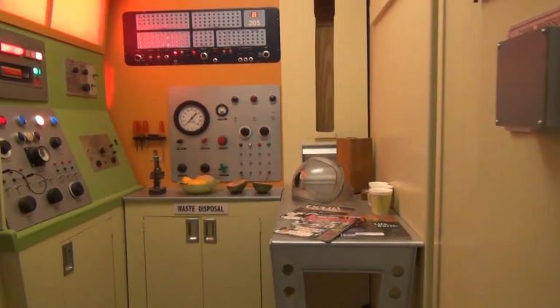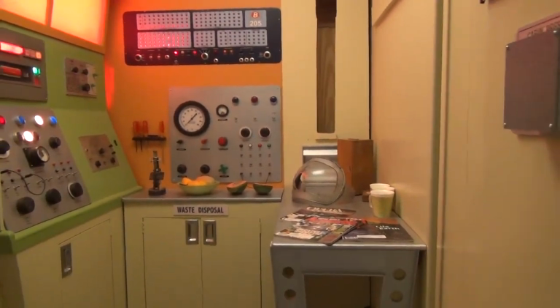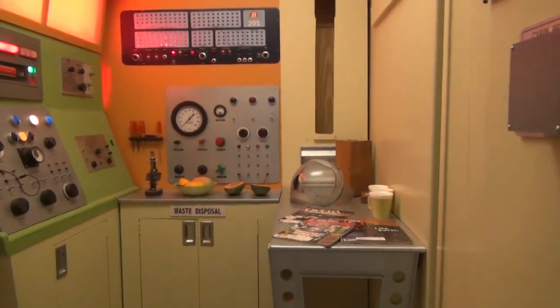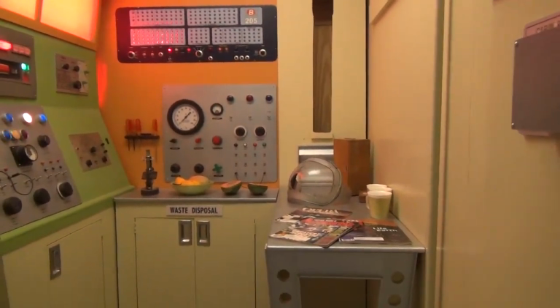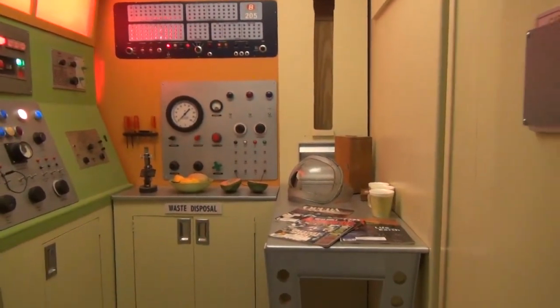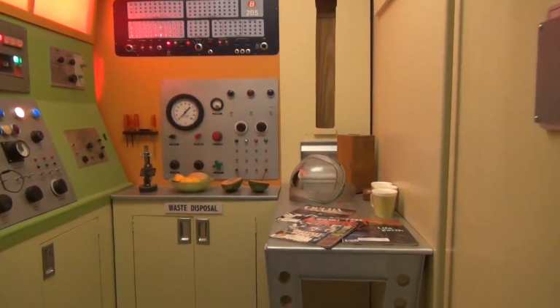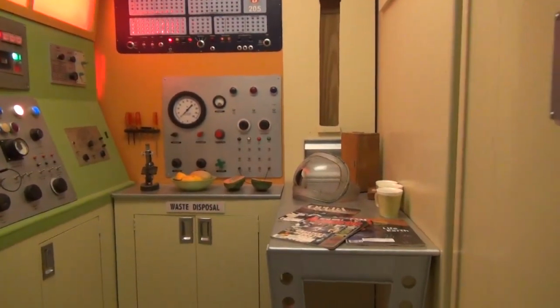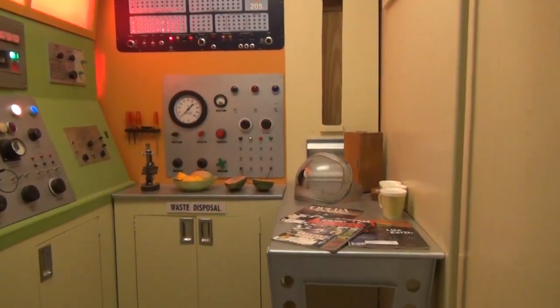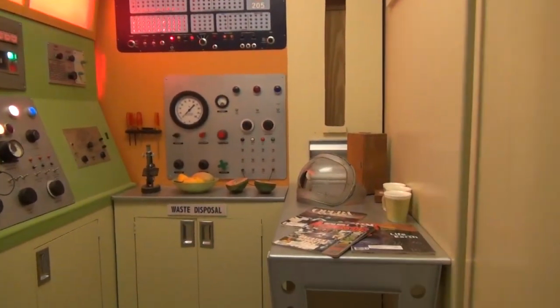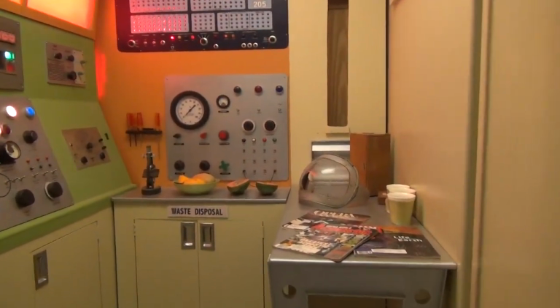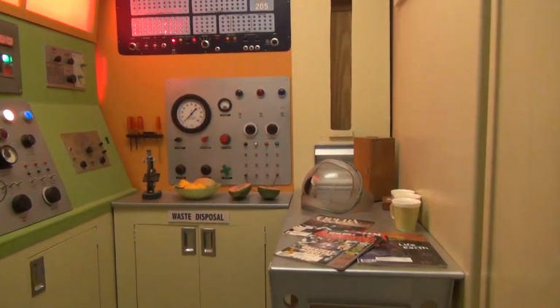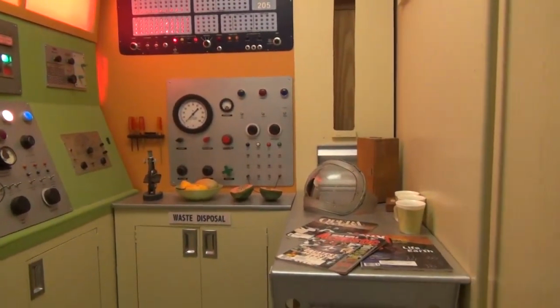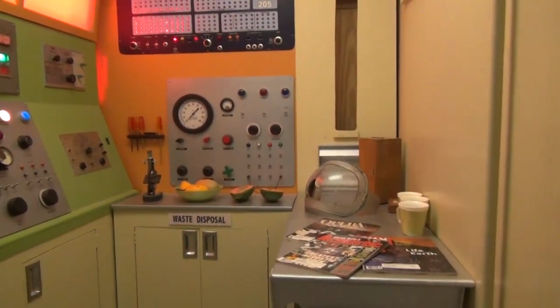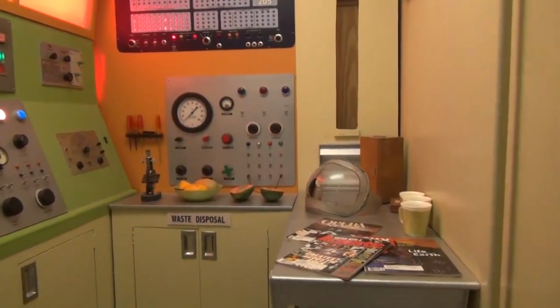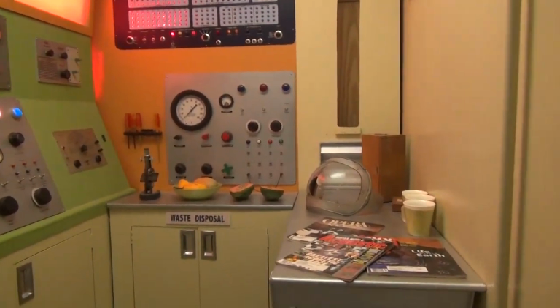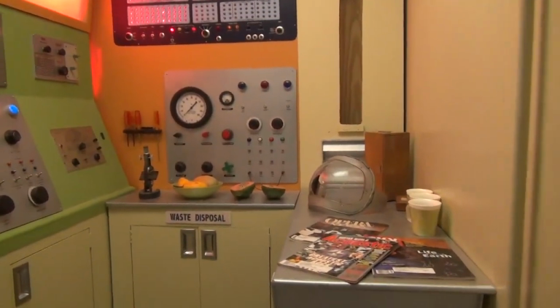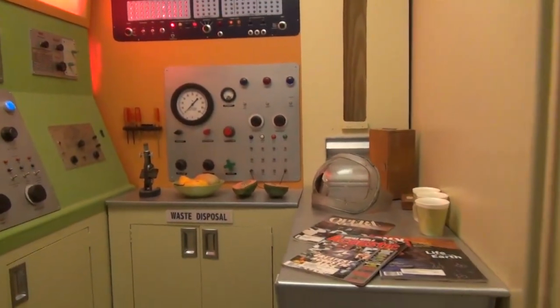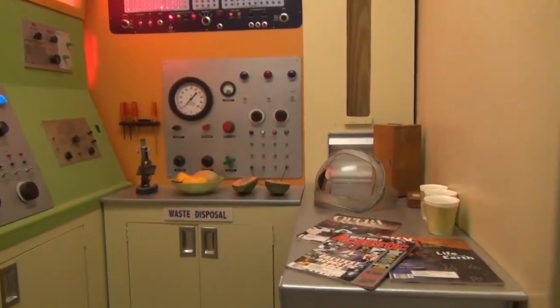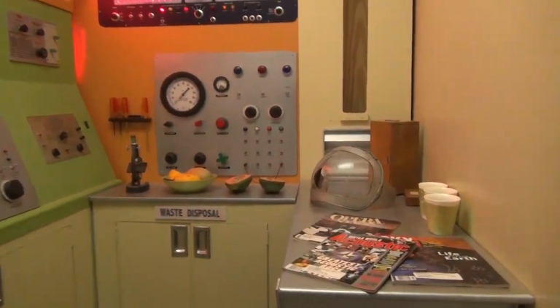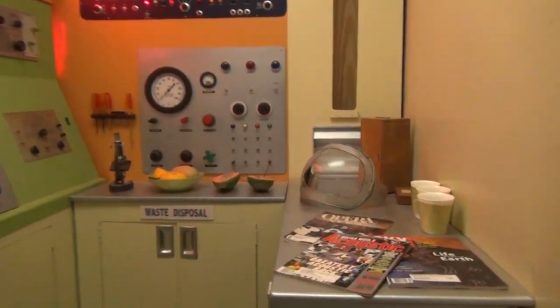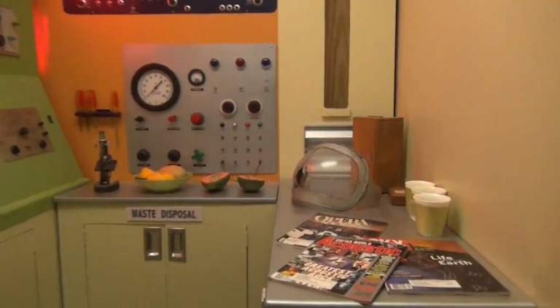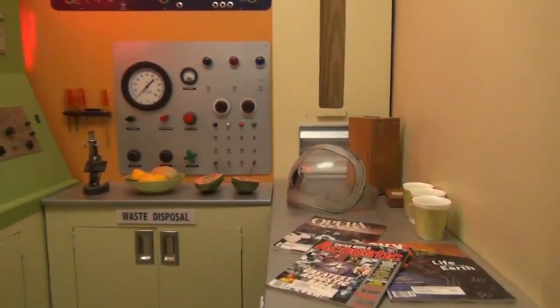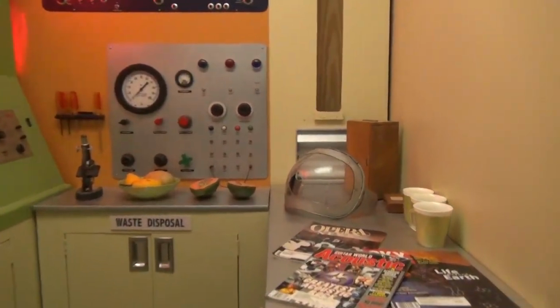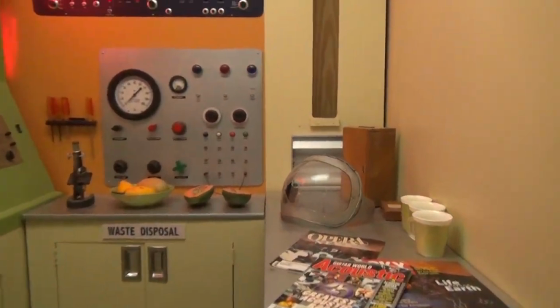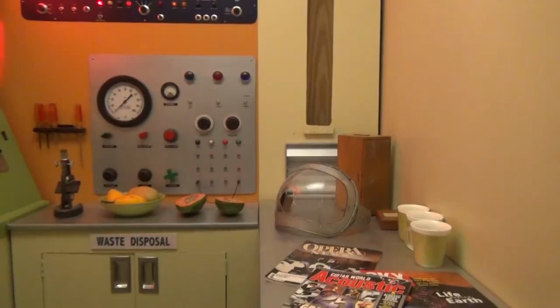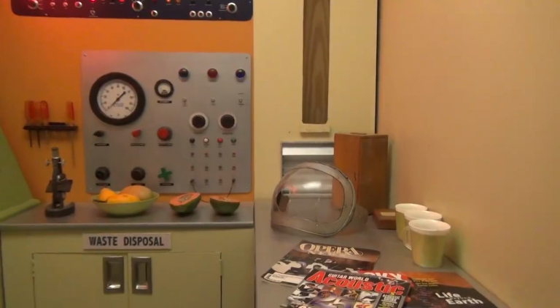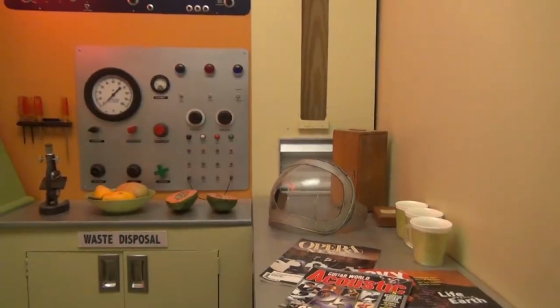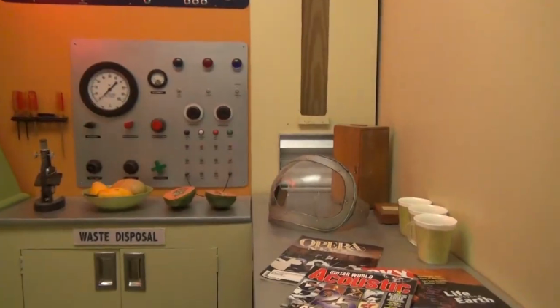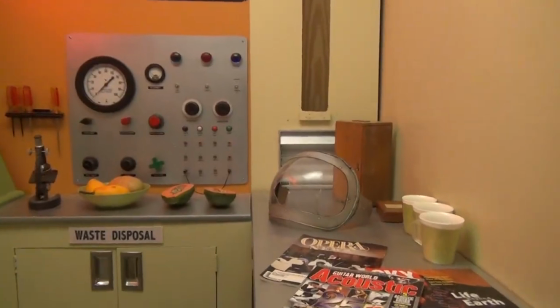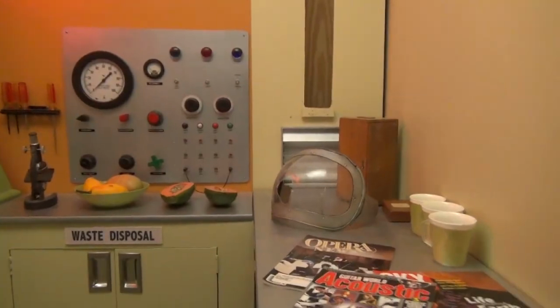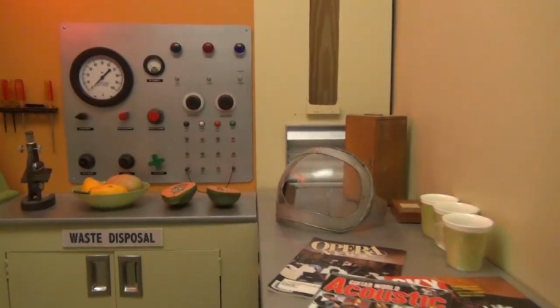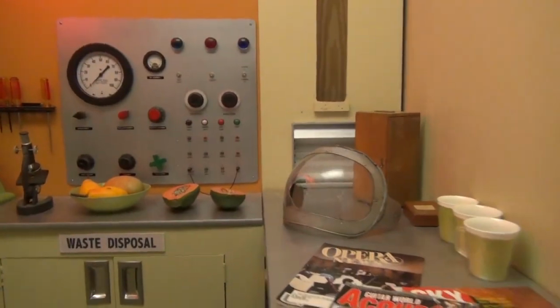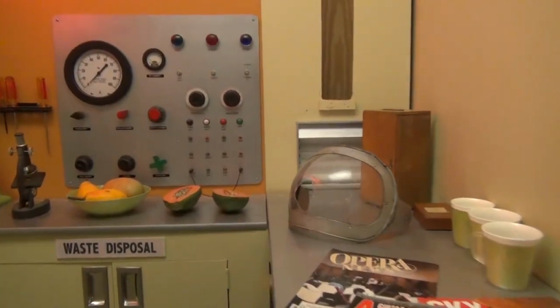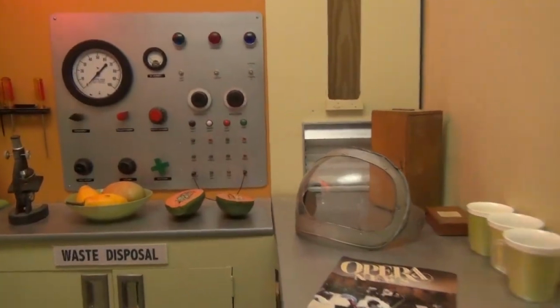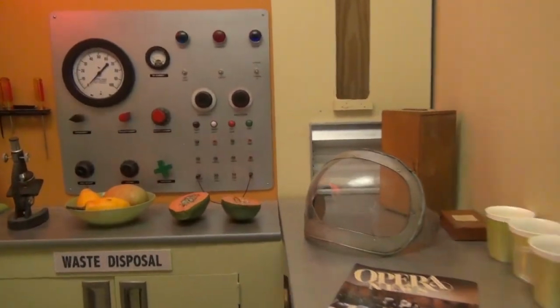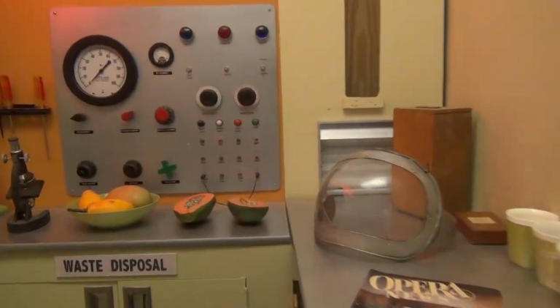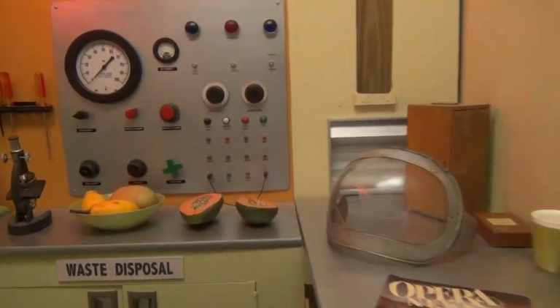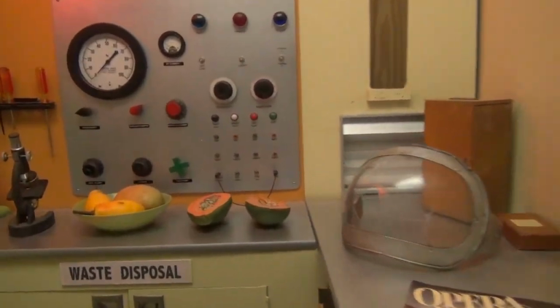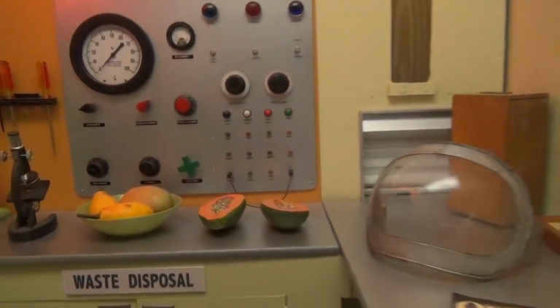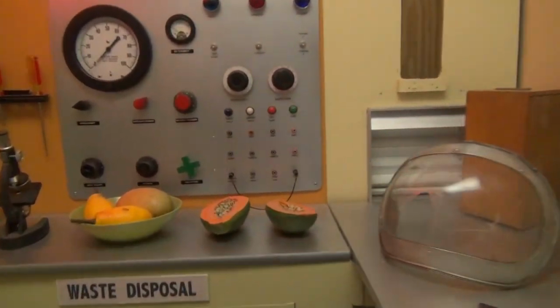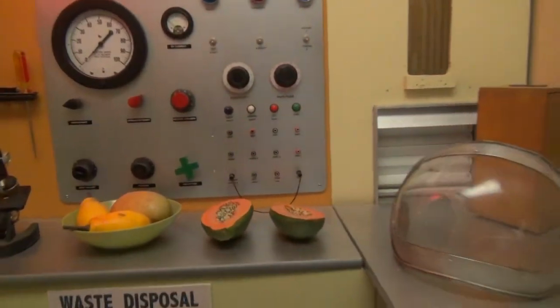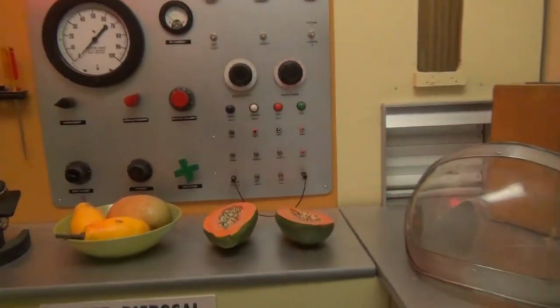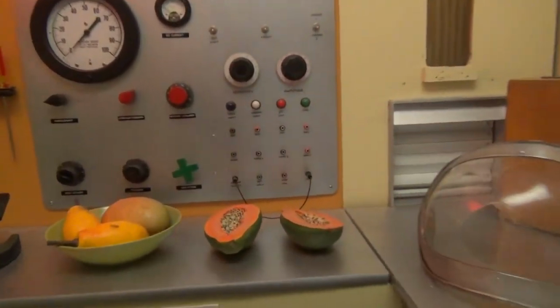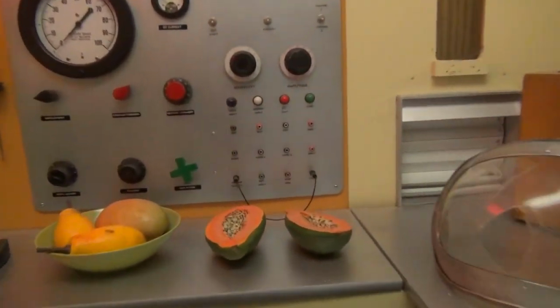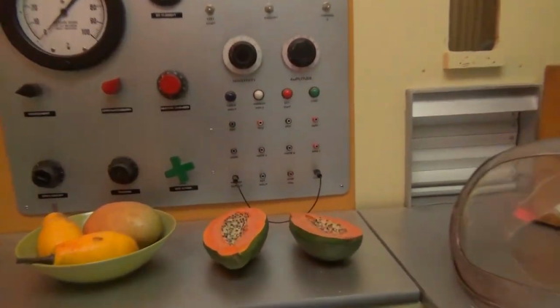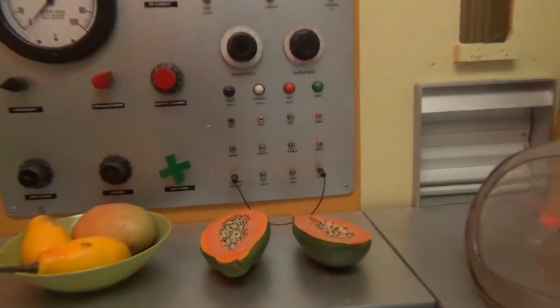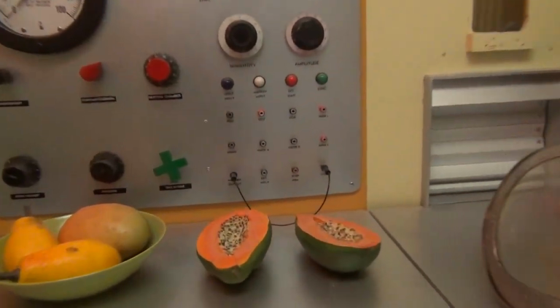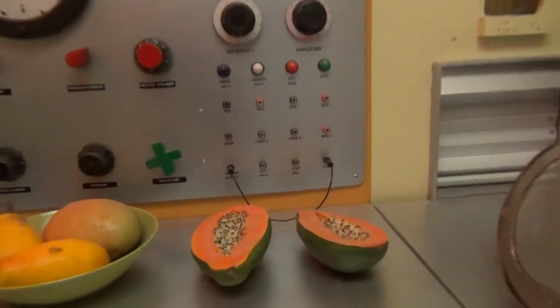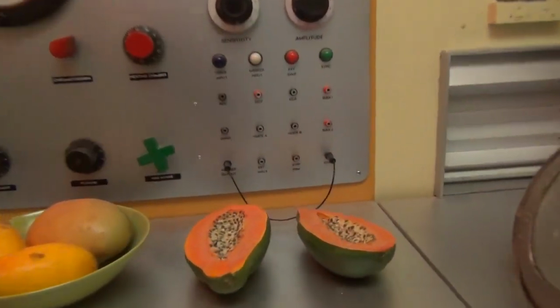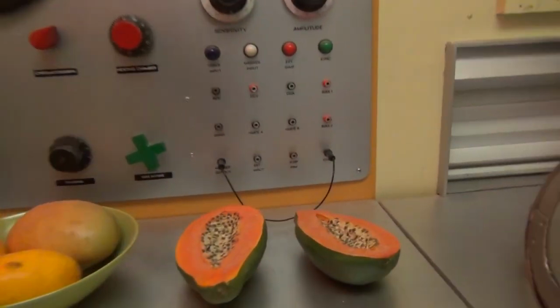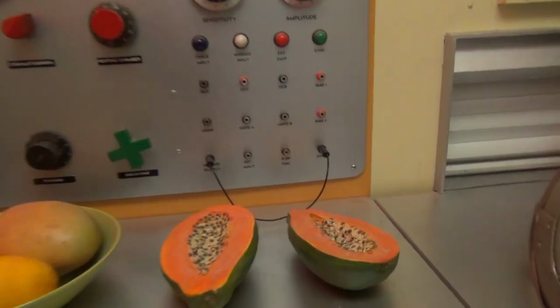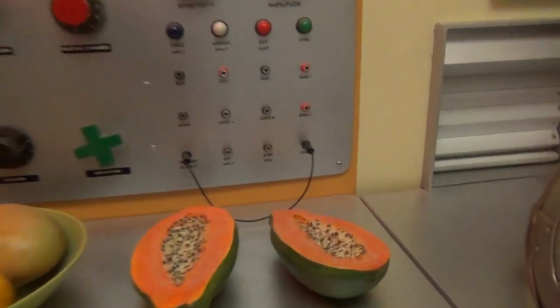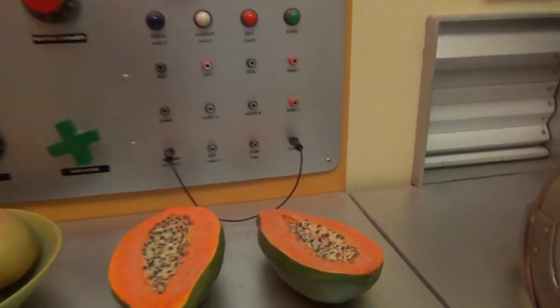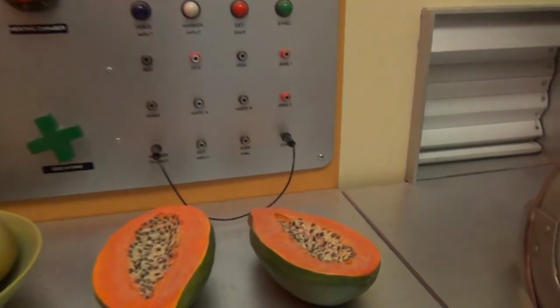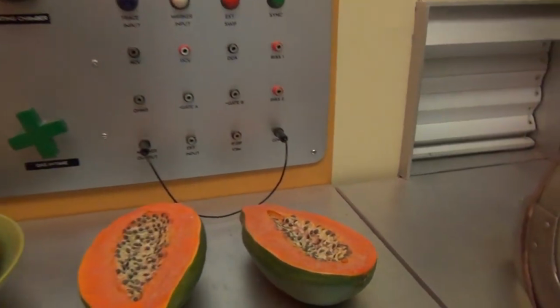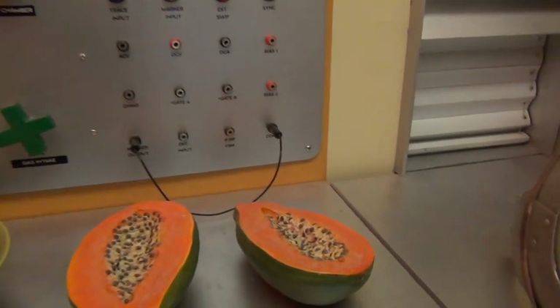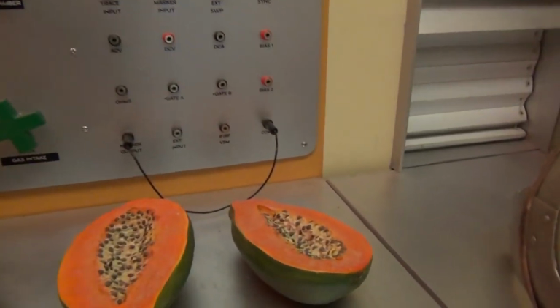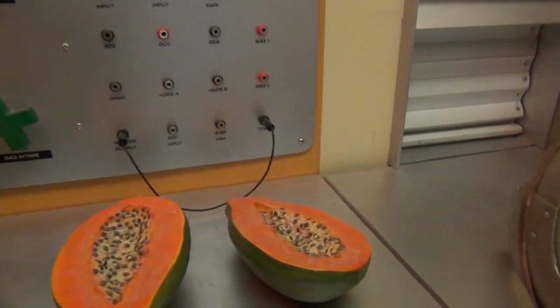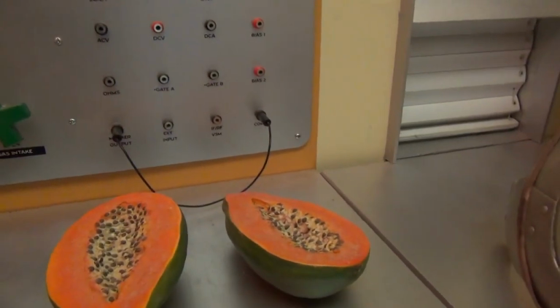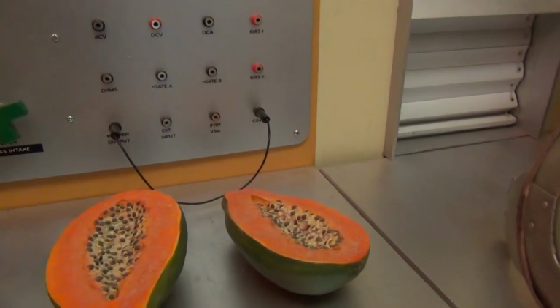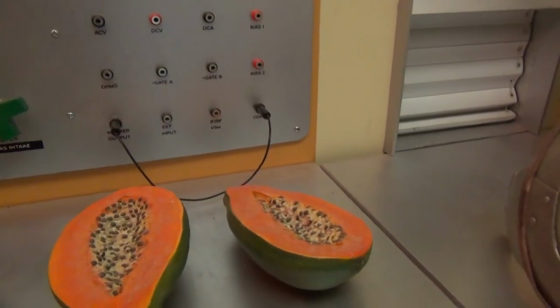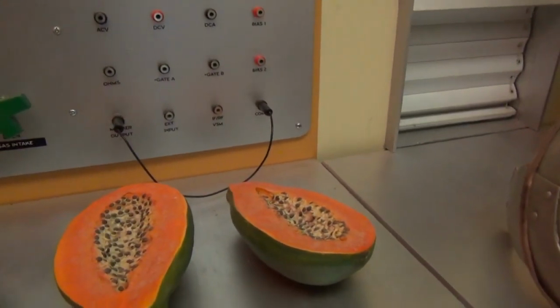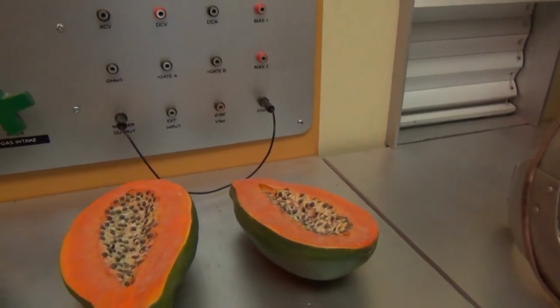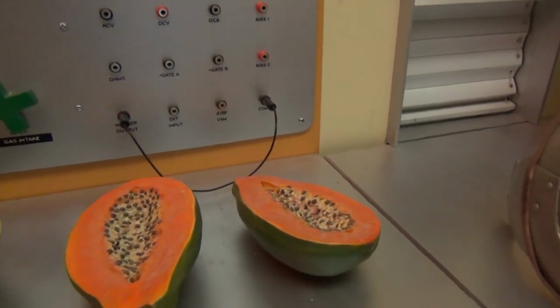In the lower deck is the galley. Of course, always remember to quarantine any alien papaya-like fruit.